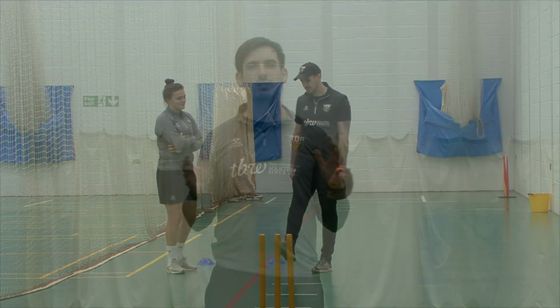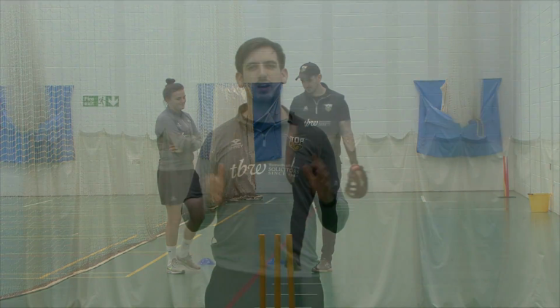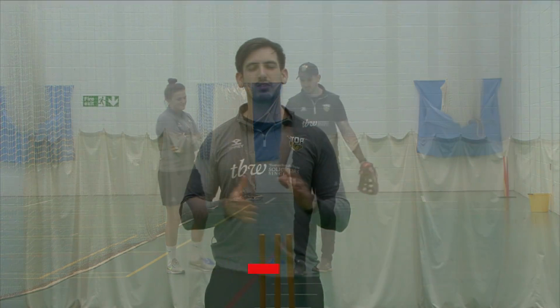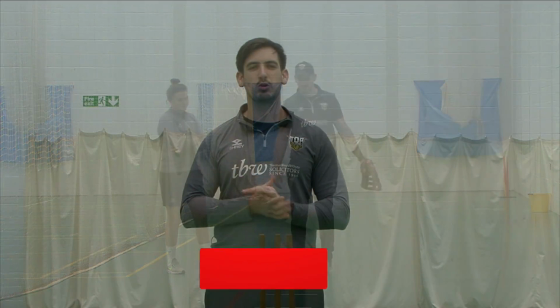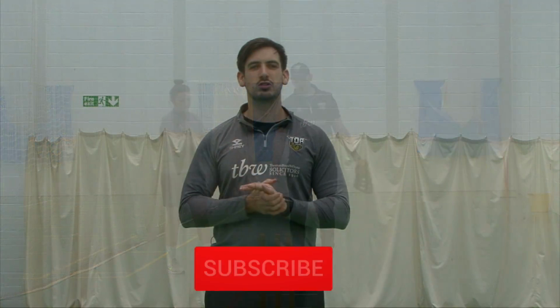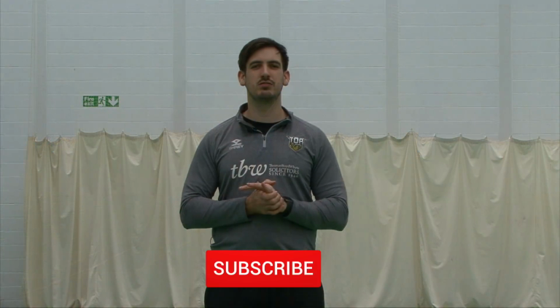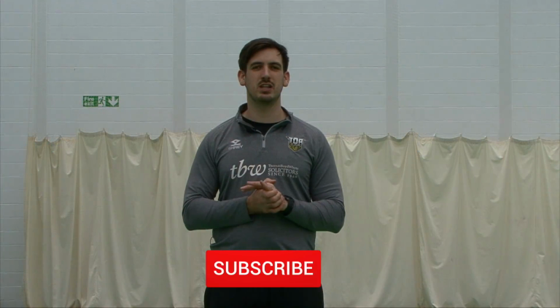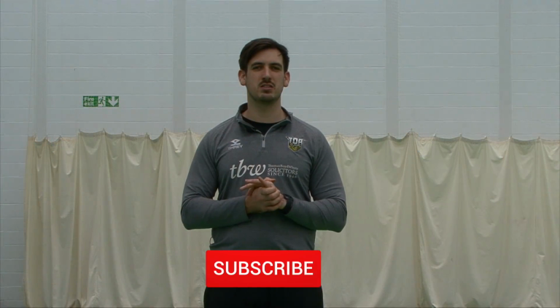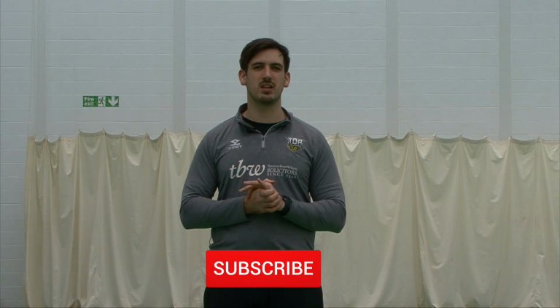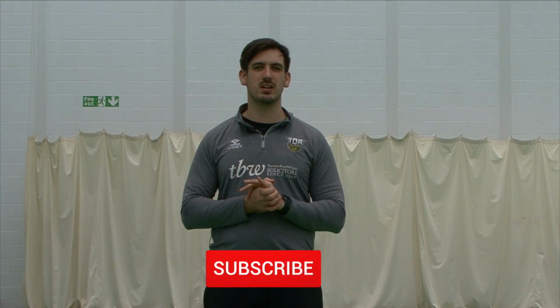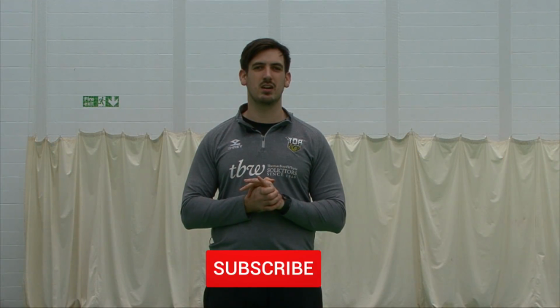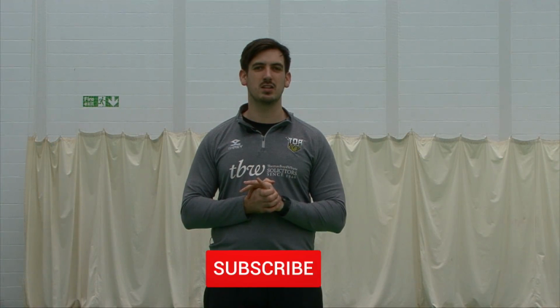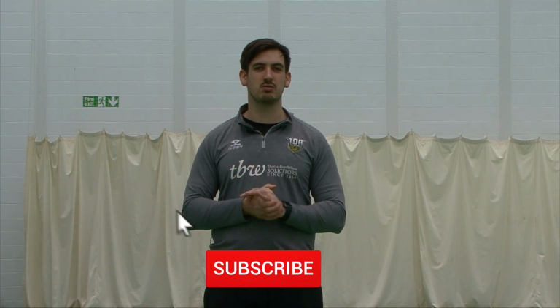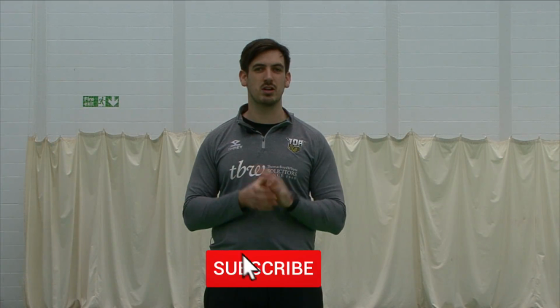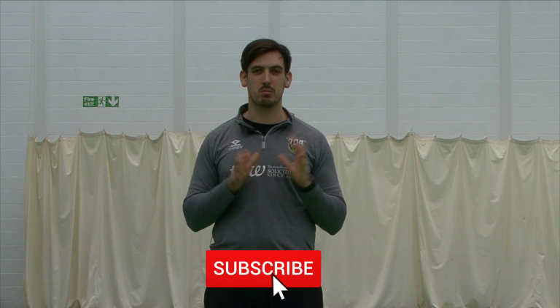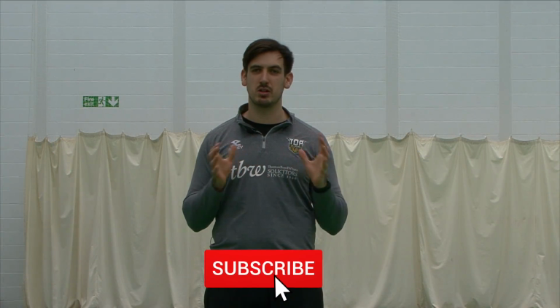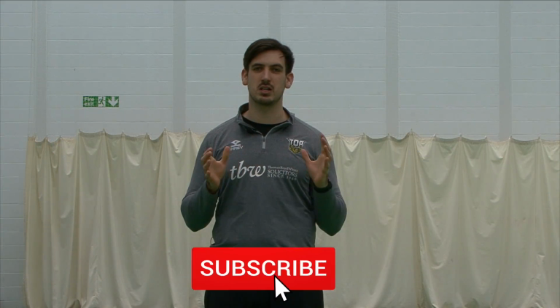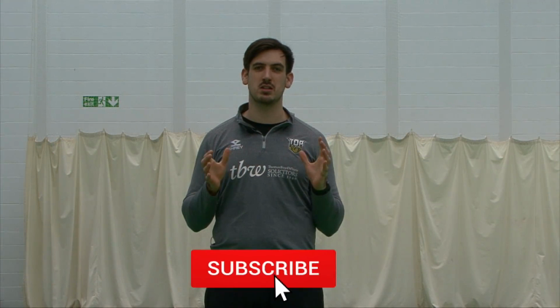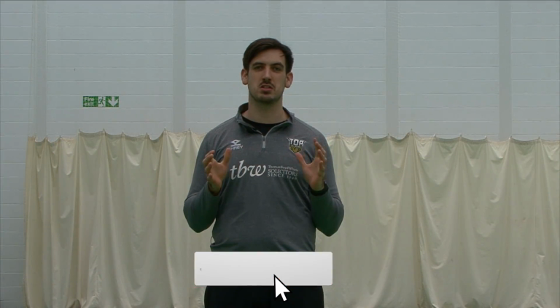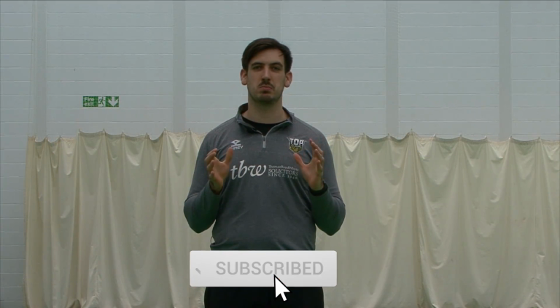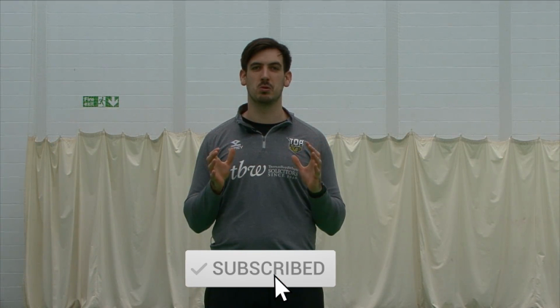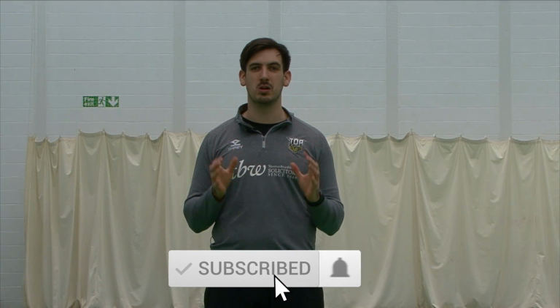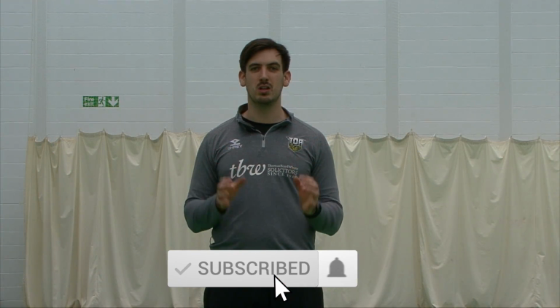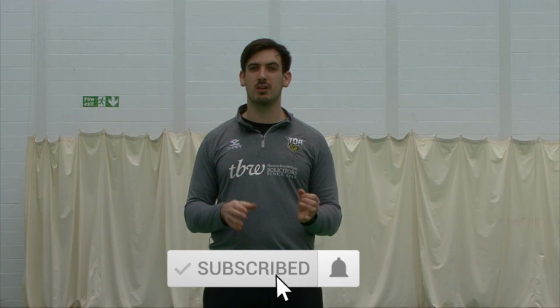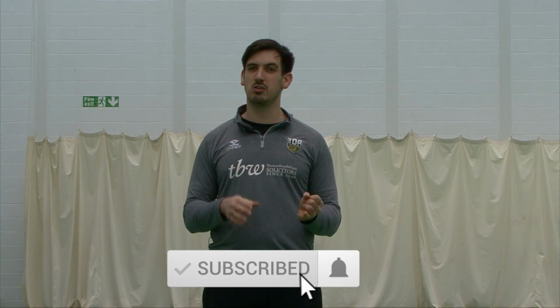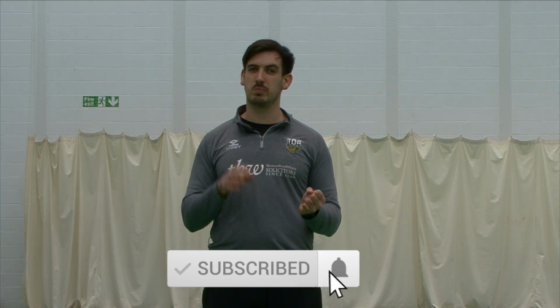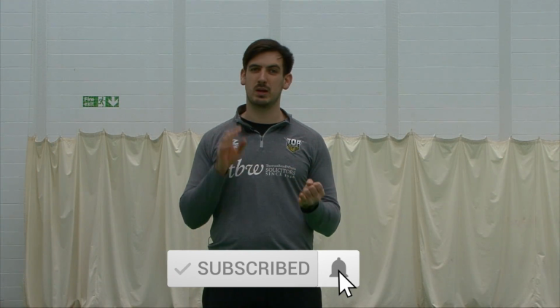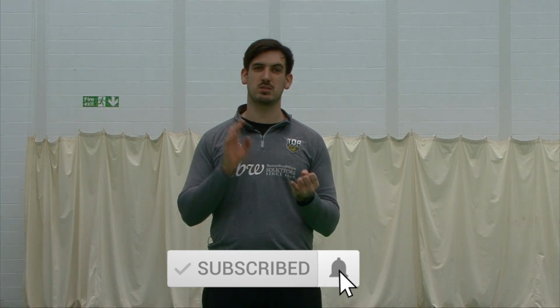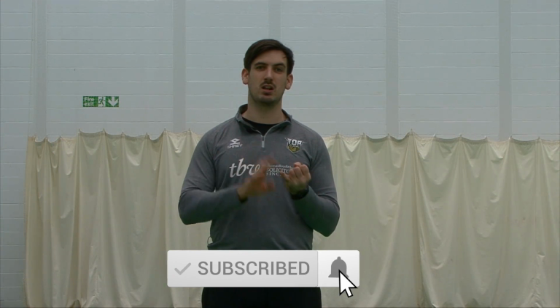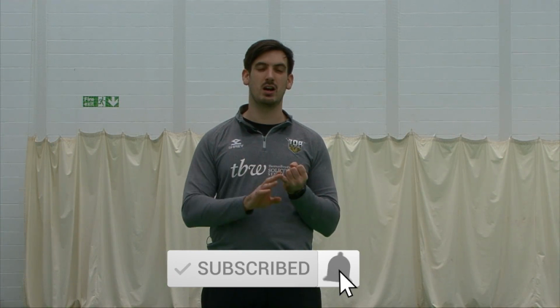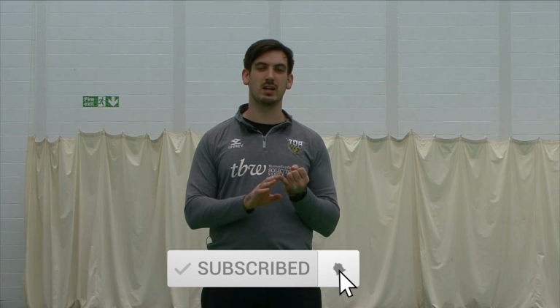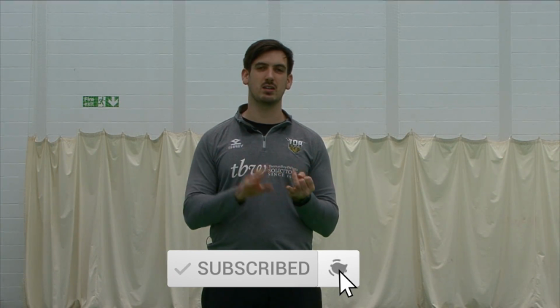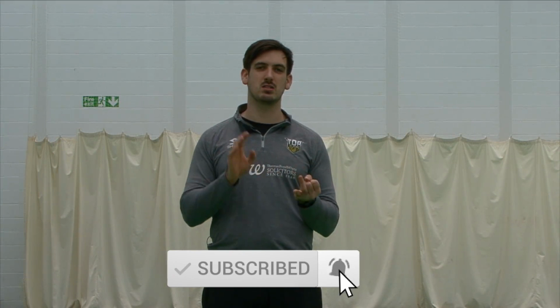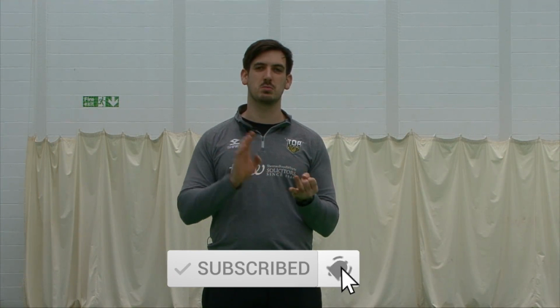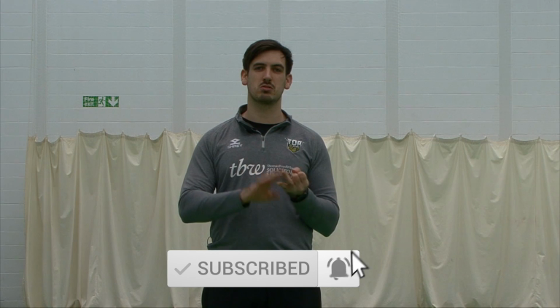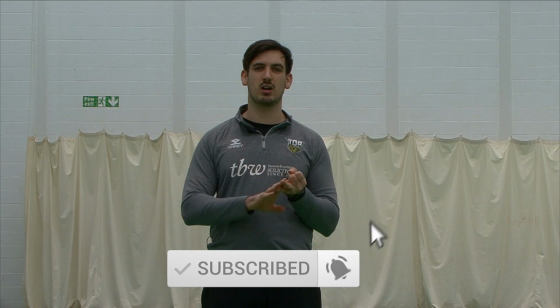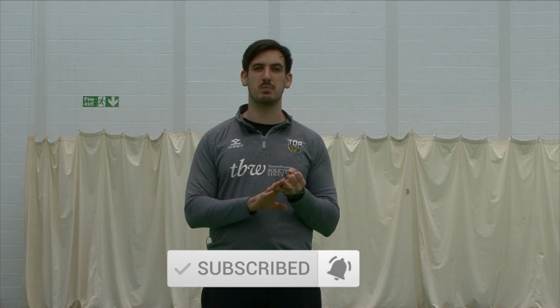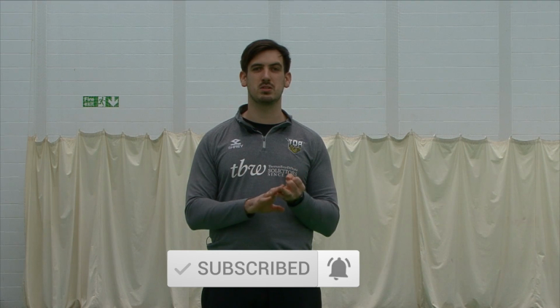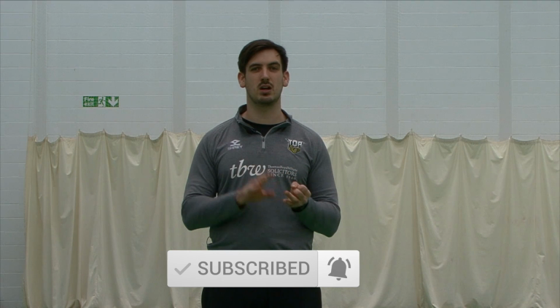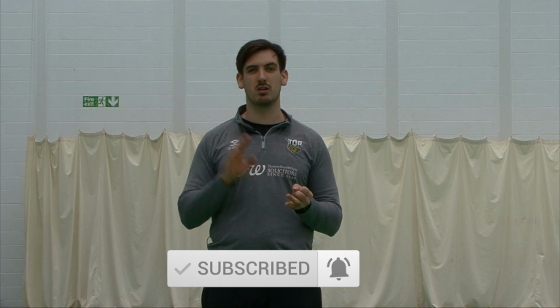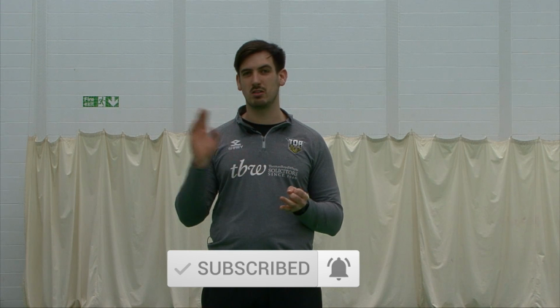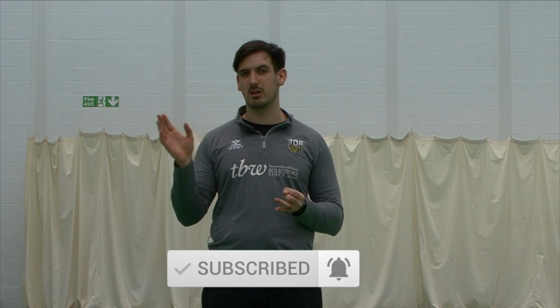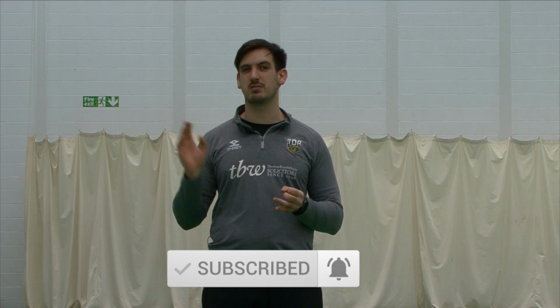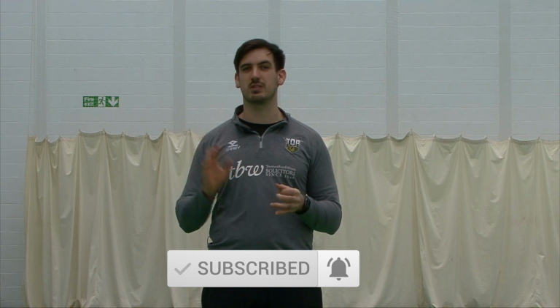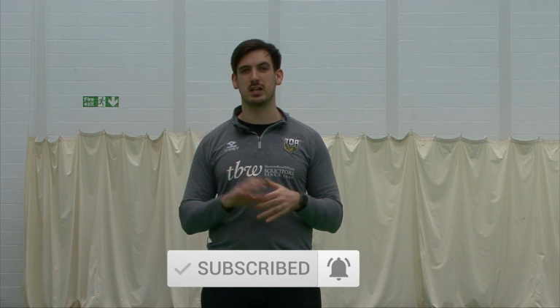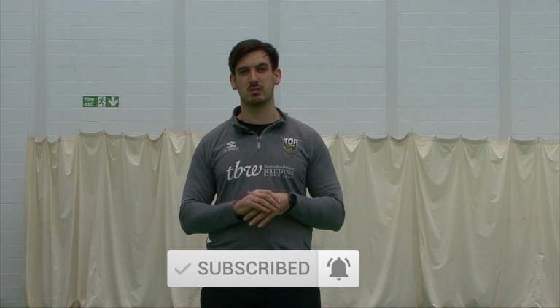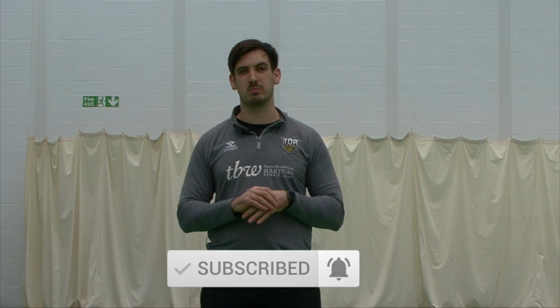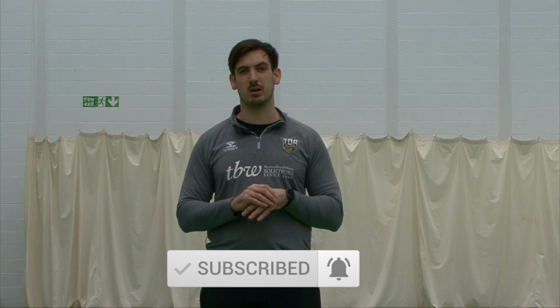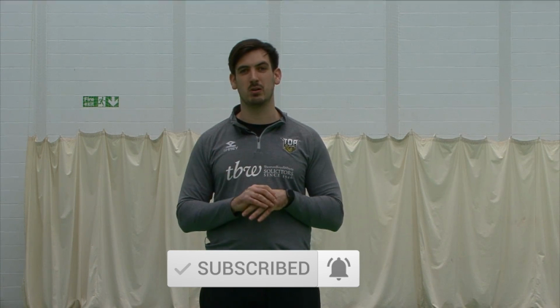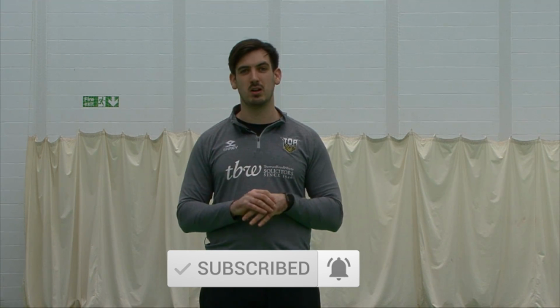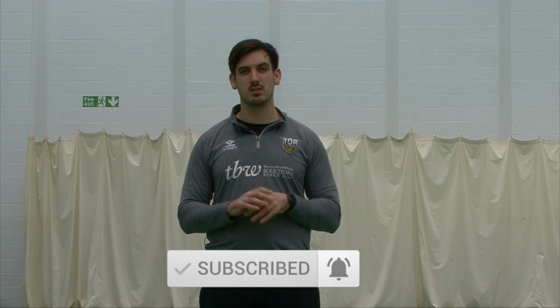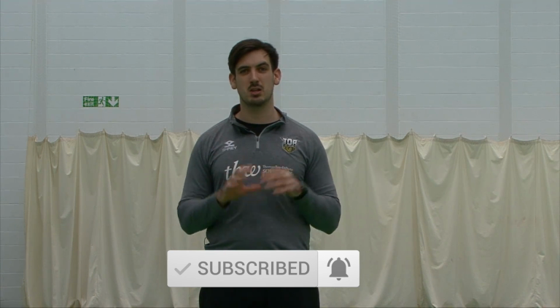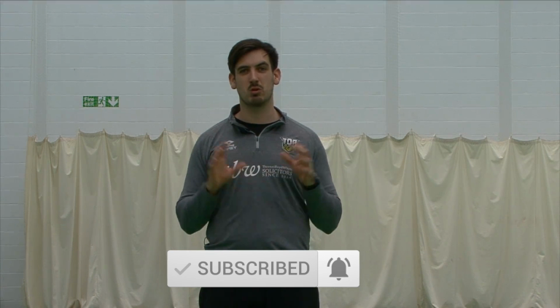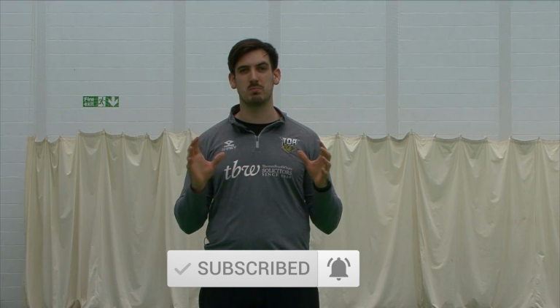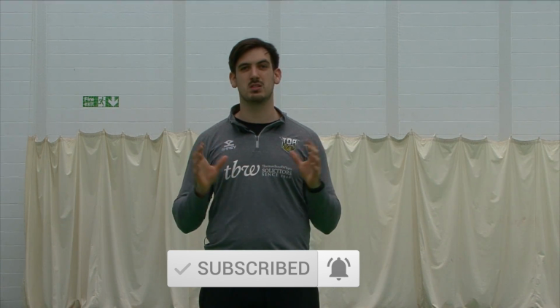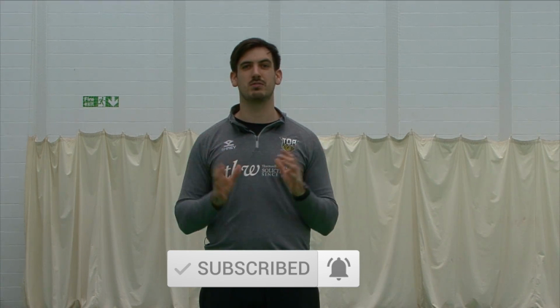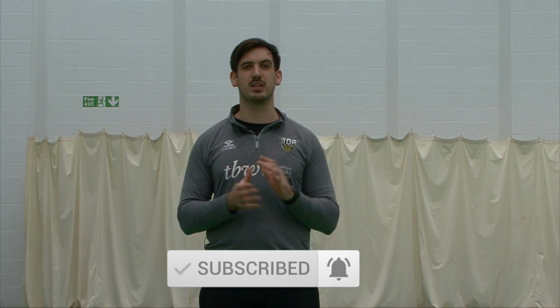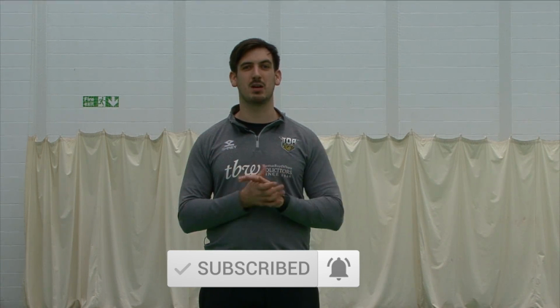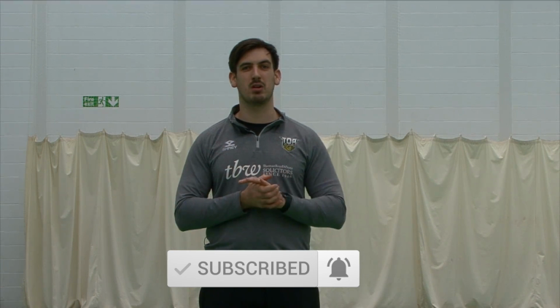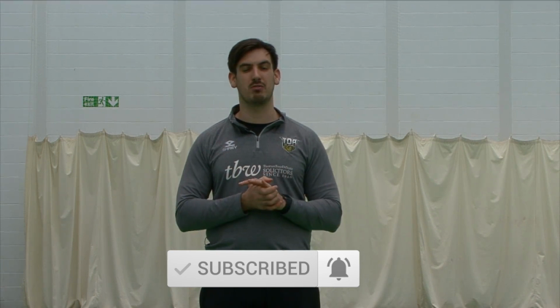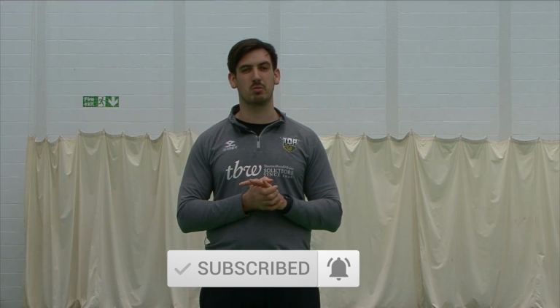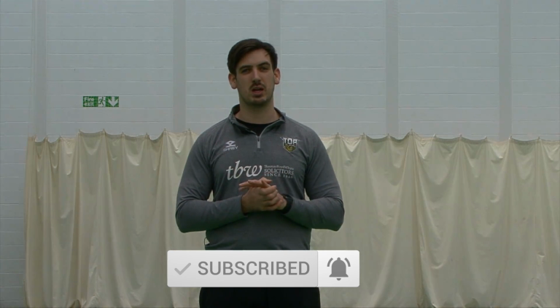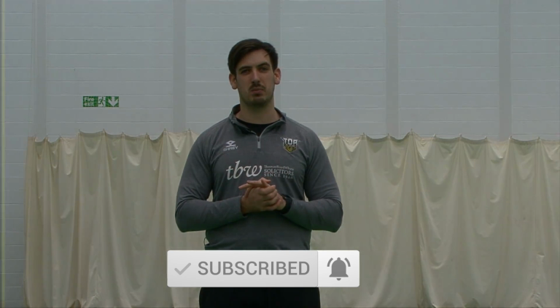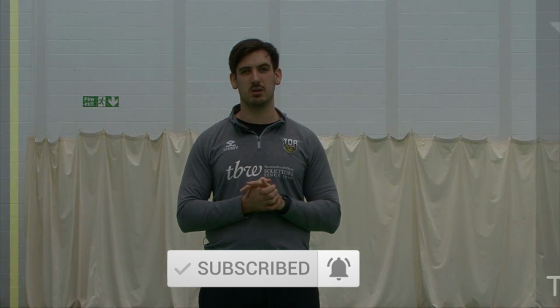Thanks for watching the video today, guys — really appreciate the support. If you'd be able to like, subscribe, and turn on the notification bell so you won't miss a video whenever we upload.